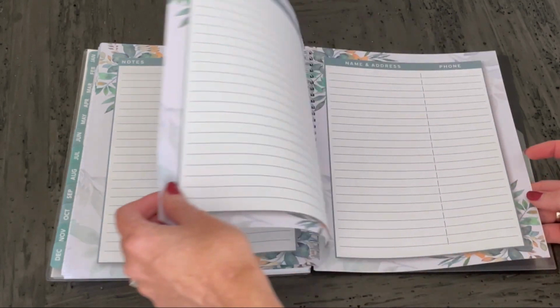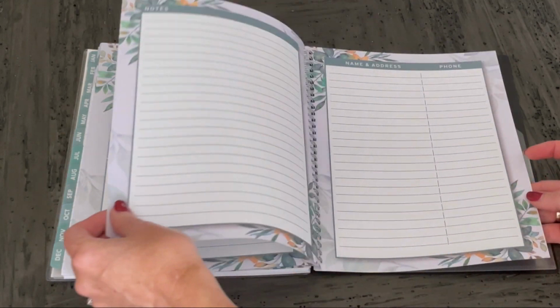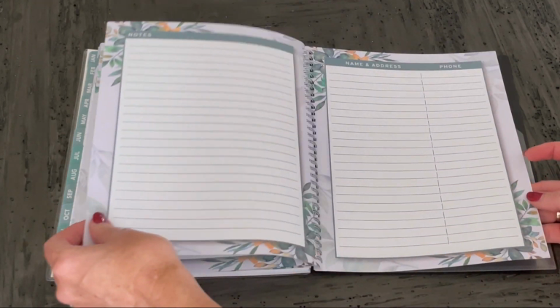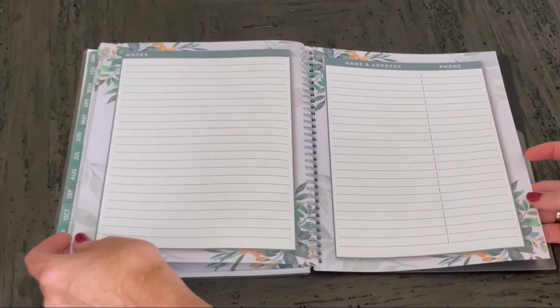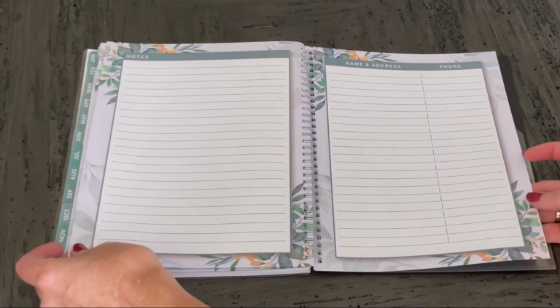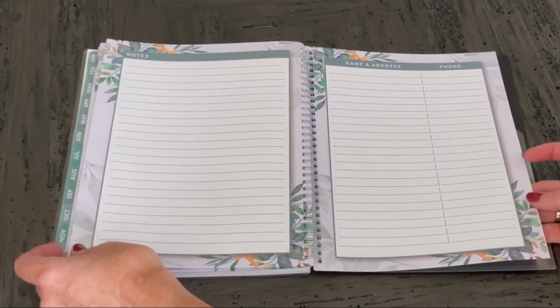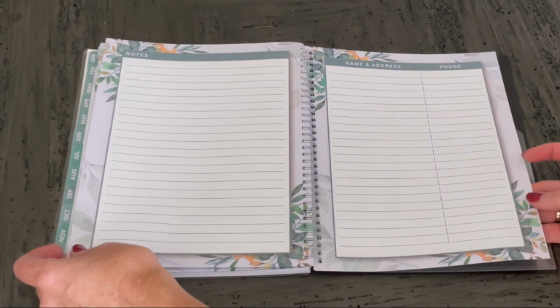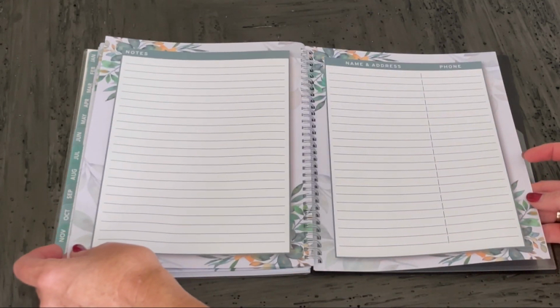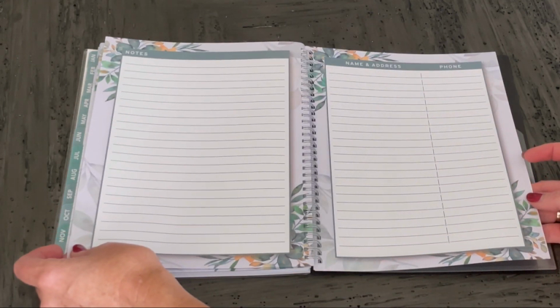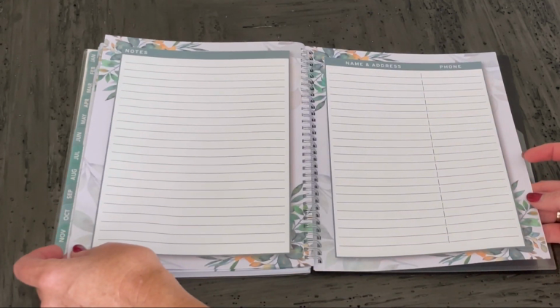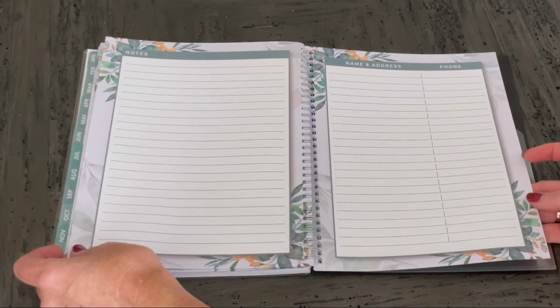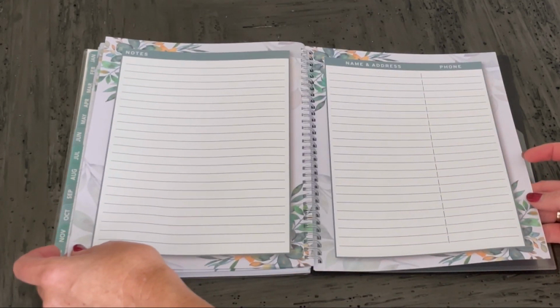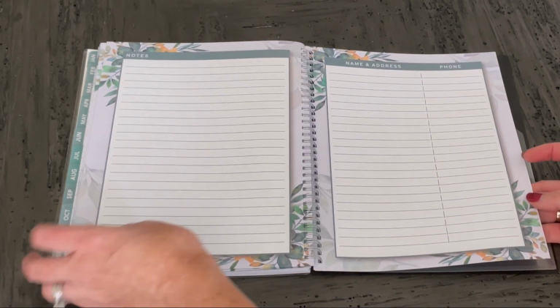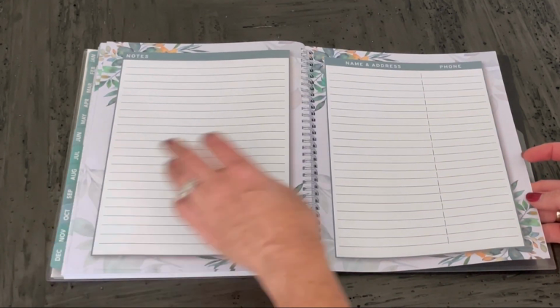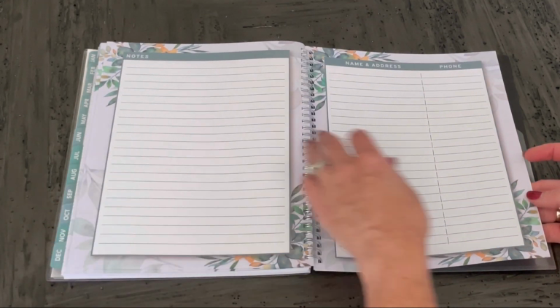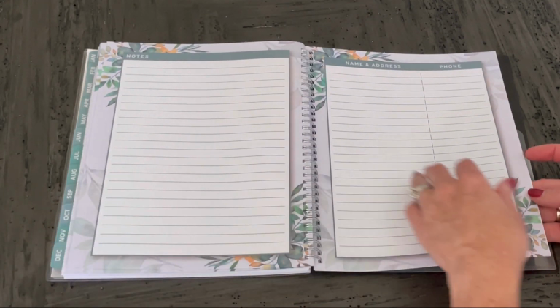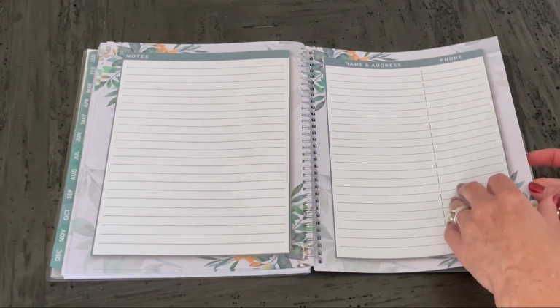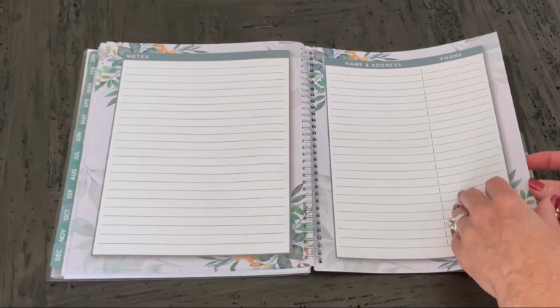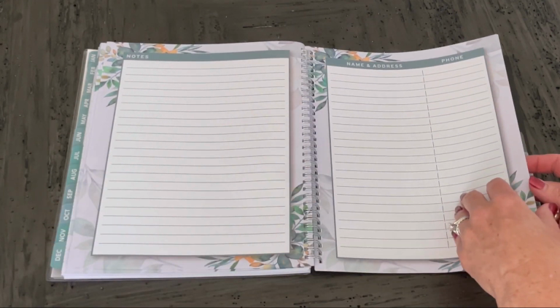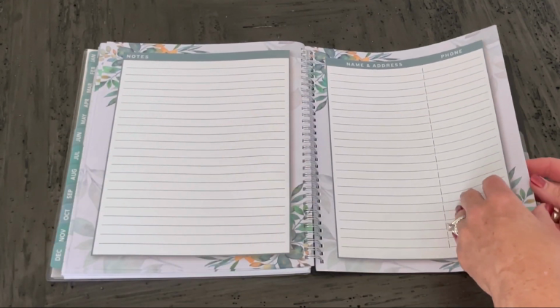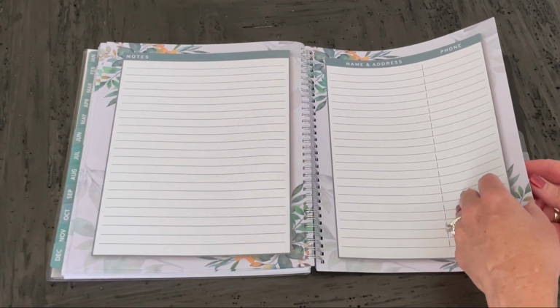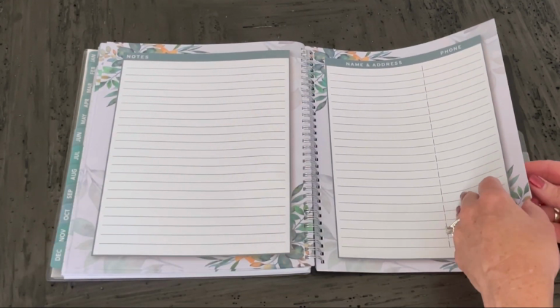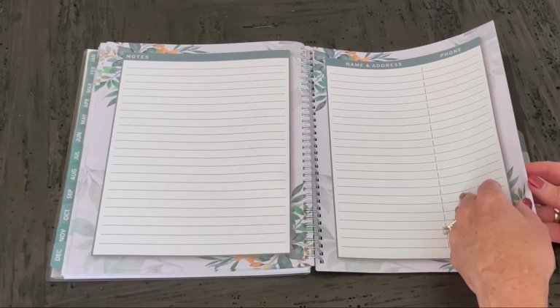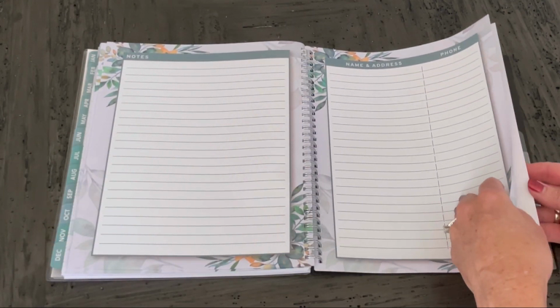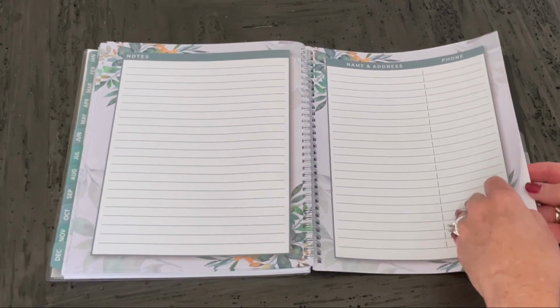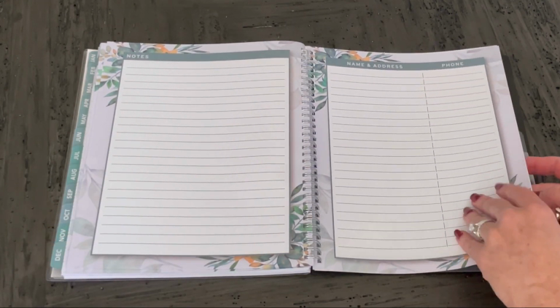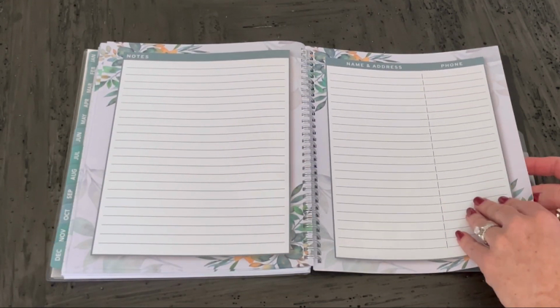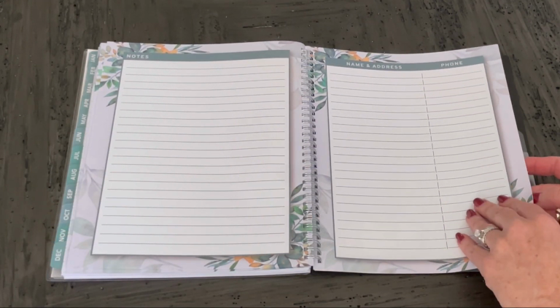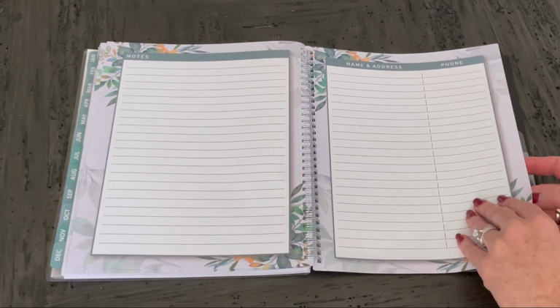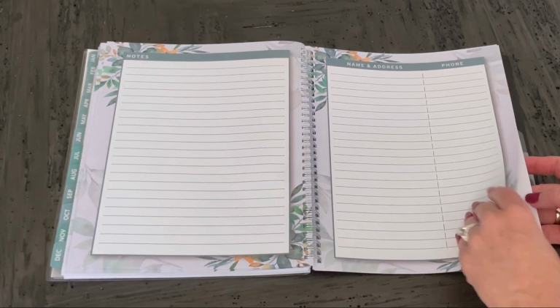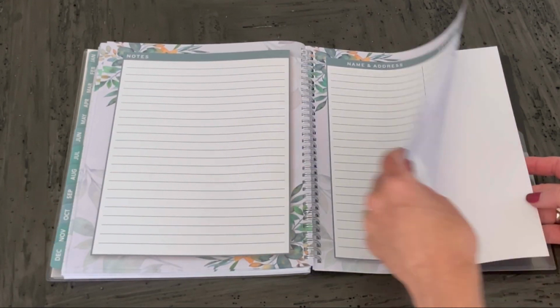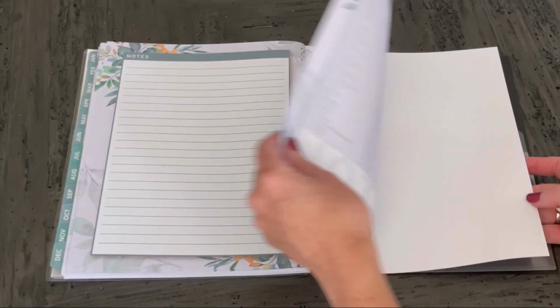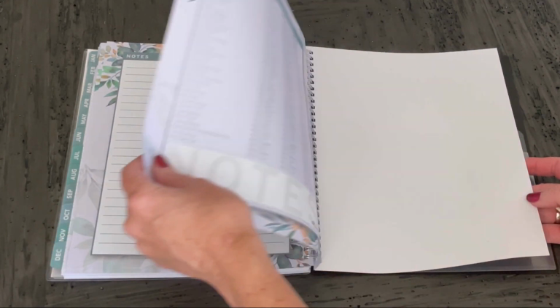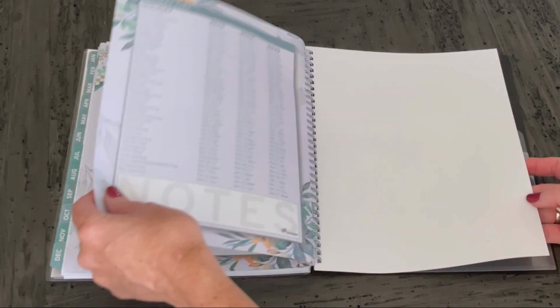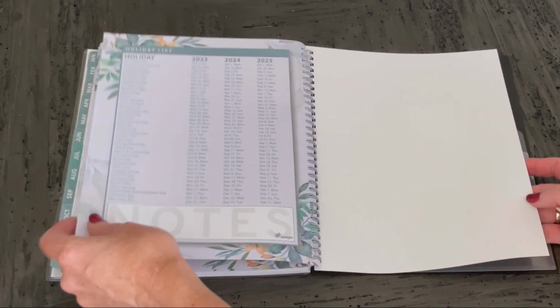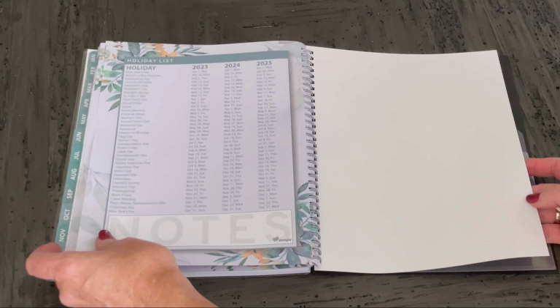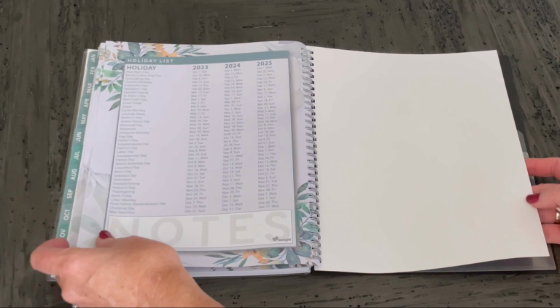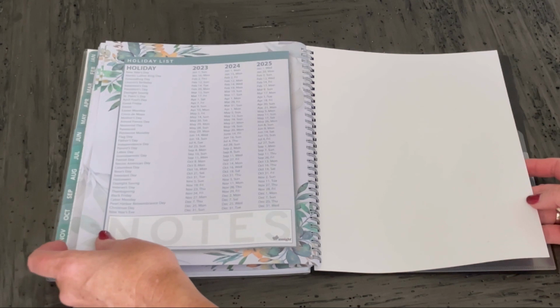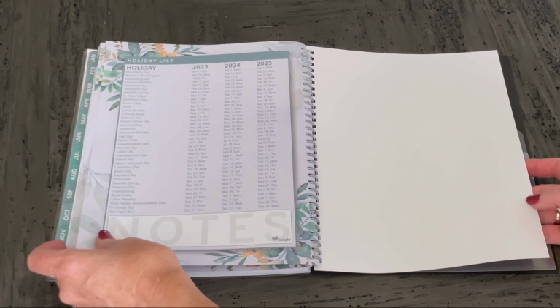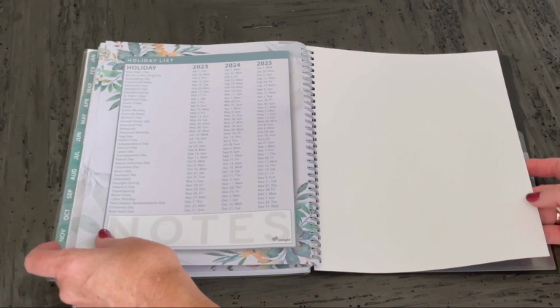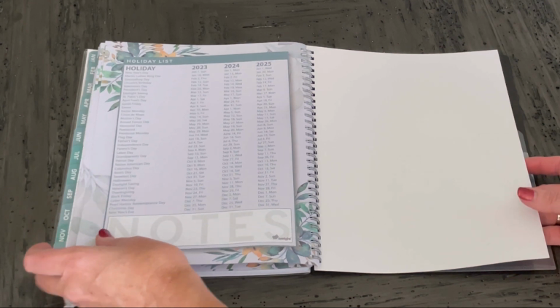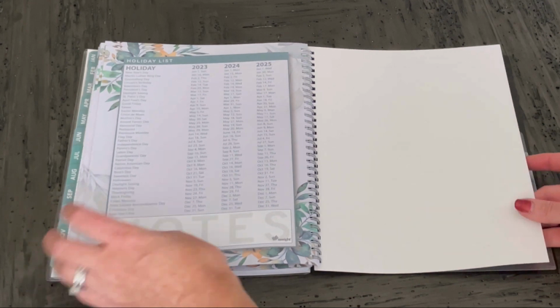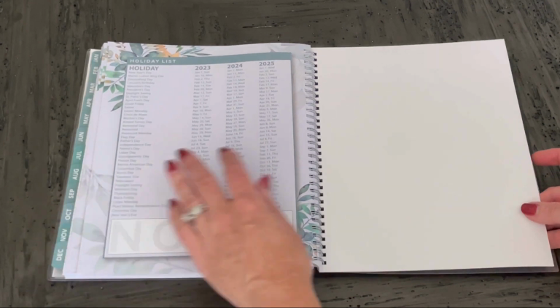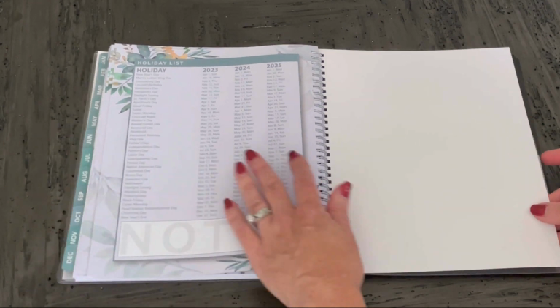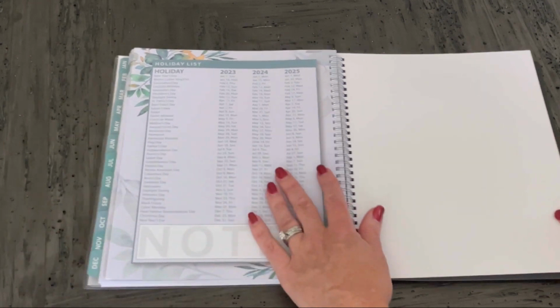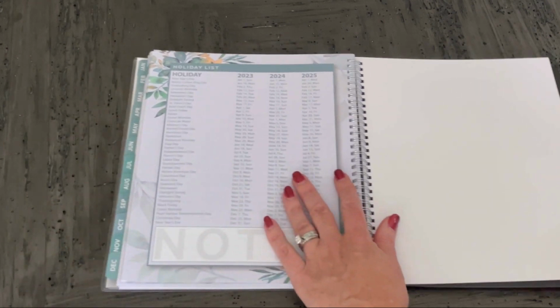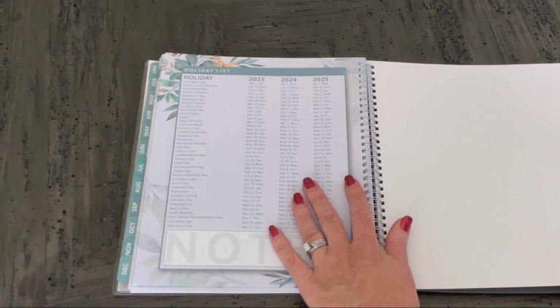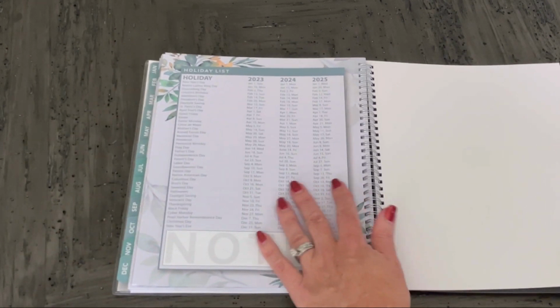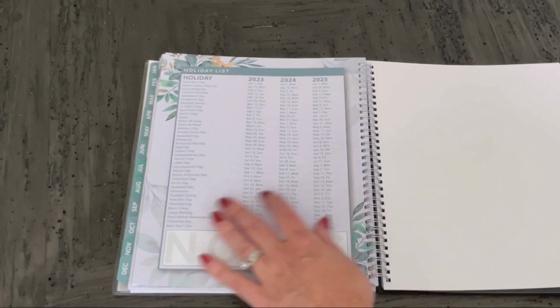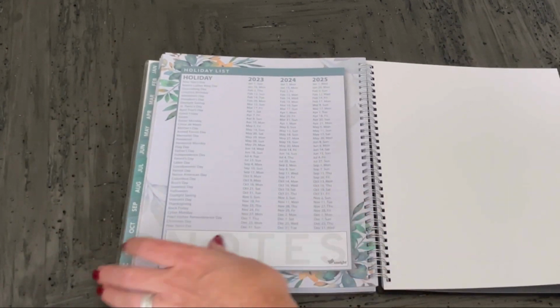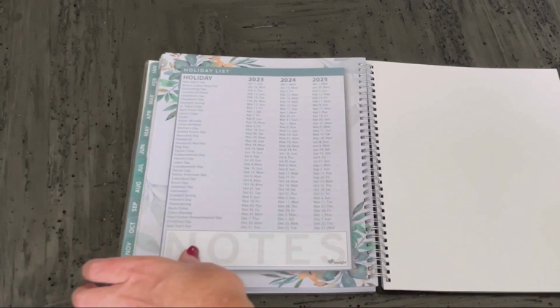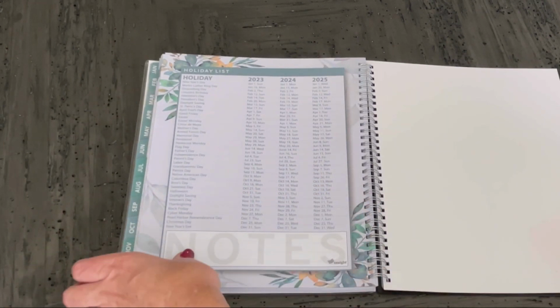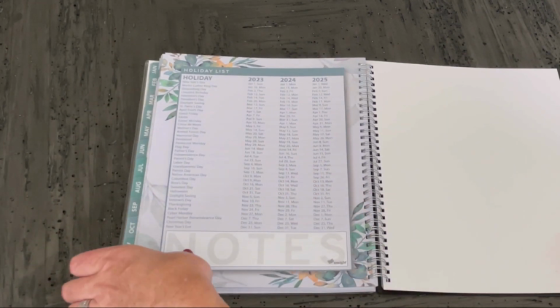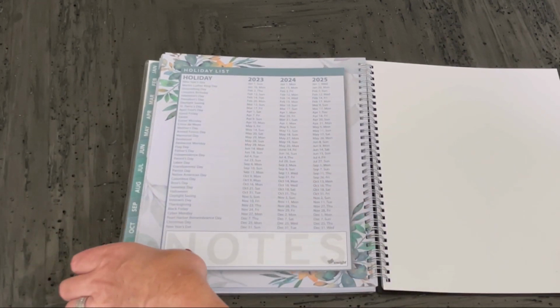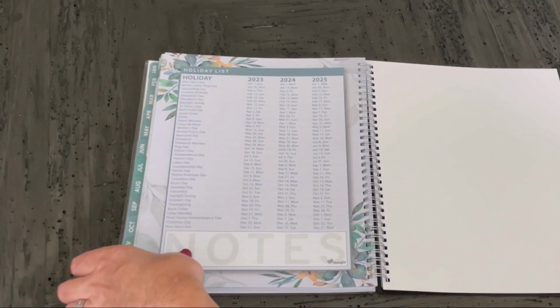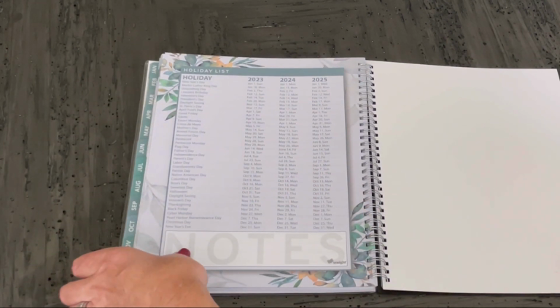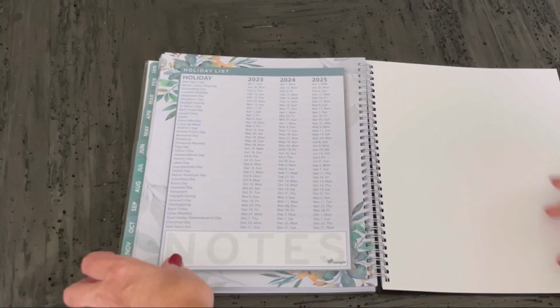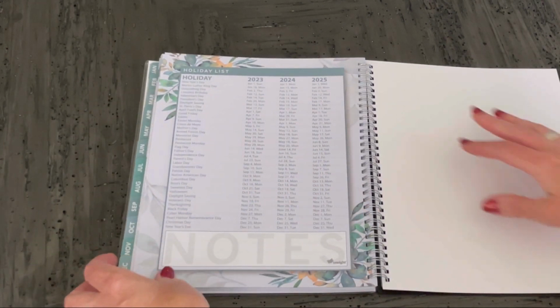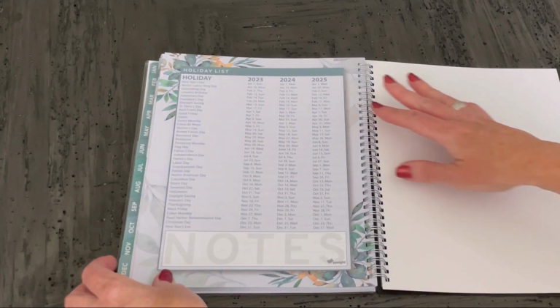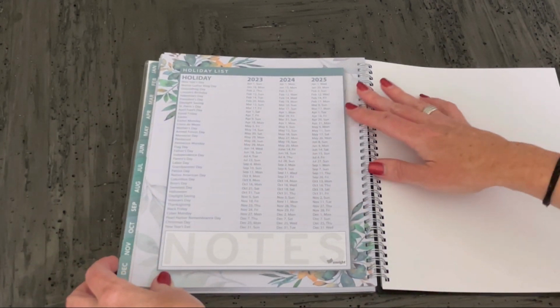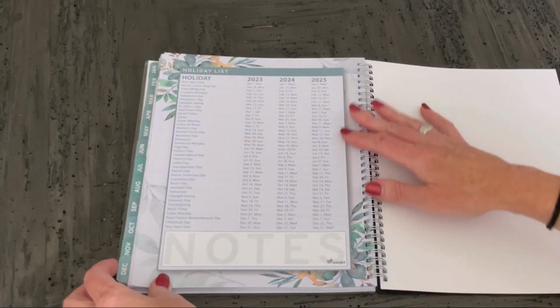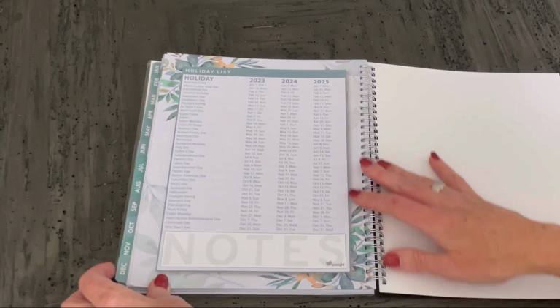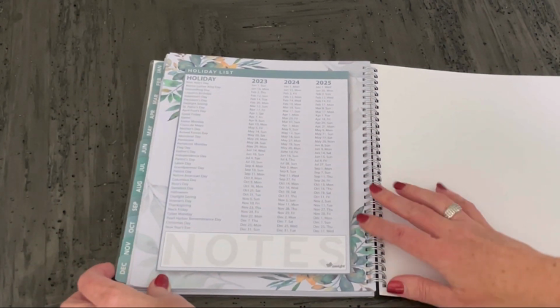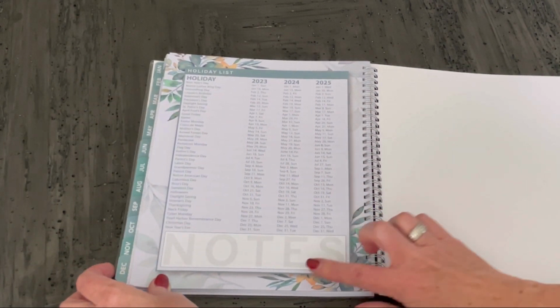Extra pages for notes, which are awesome — we always need that. And then names and addresses. And in the back, it has the holidays.